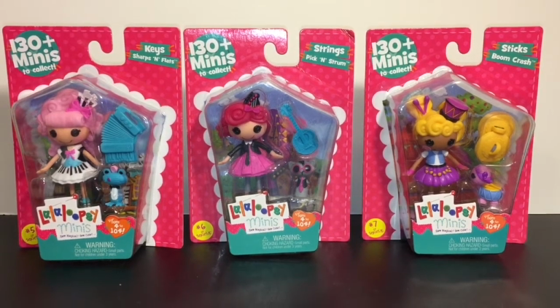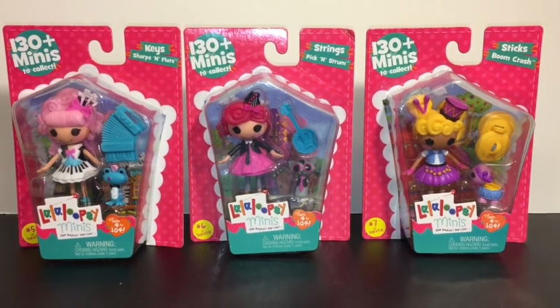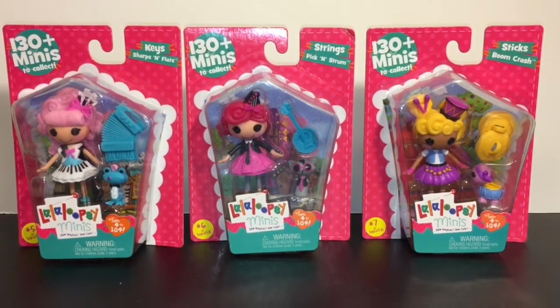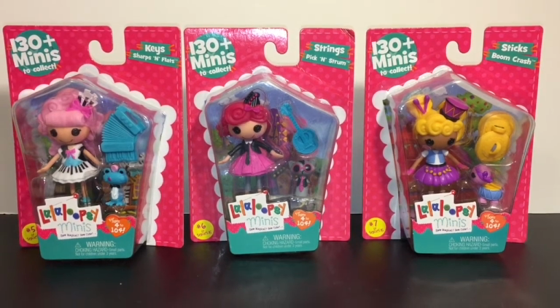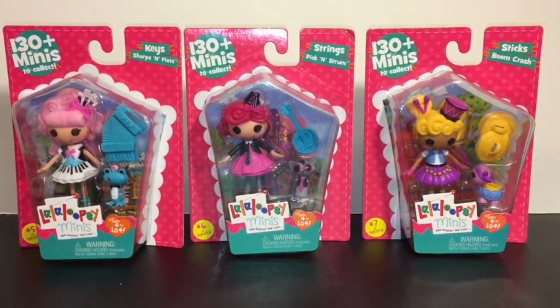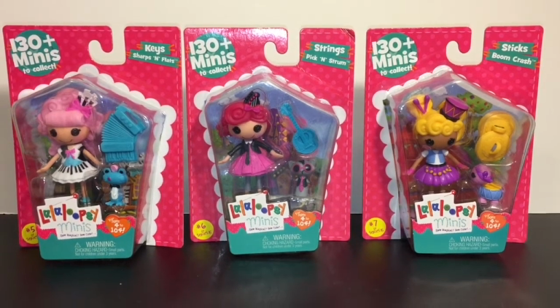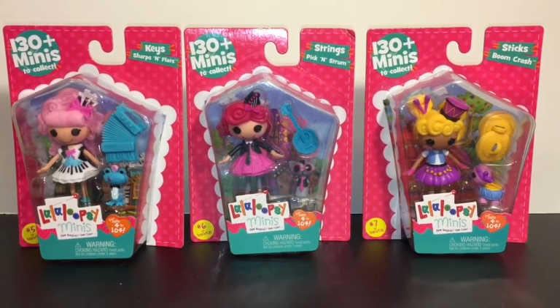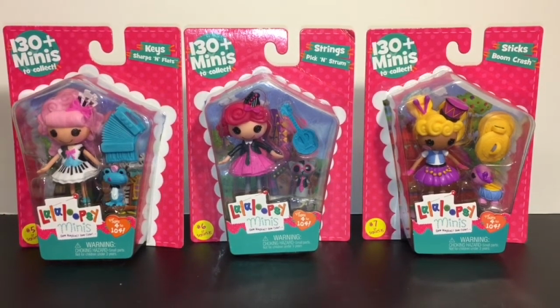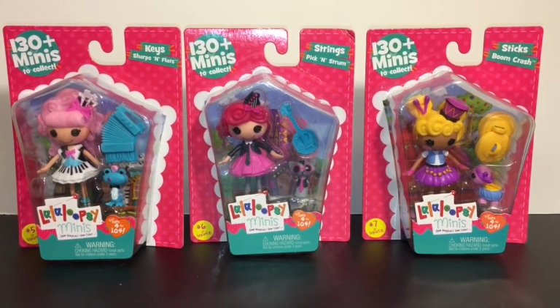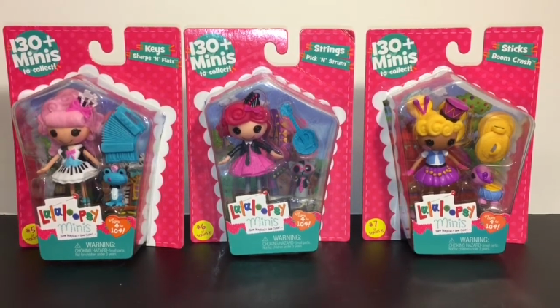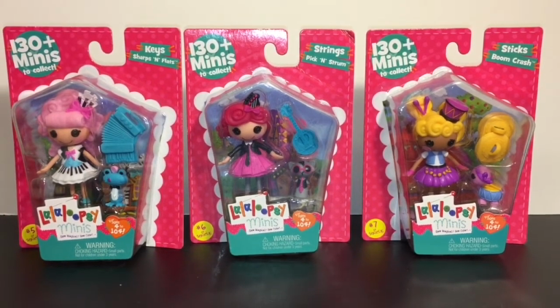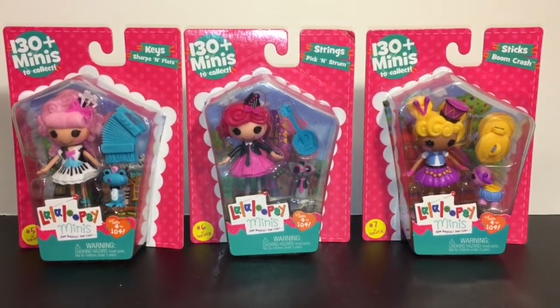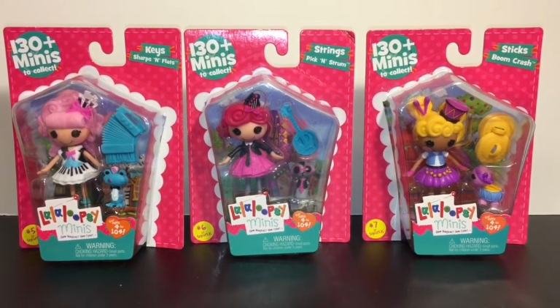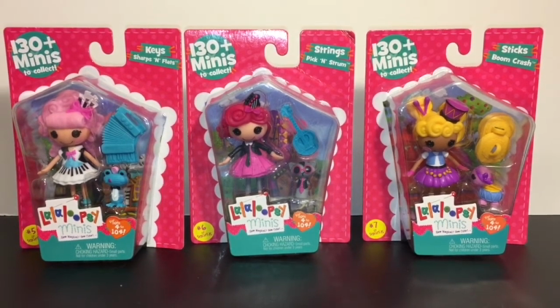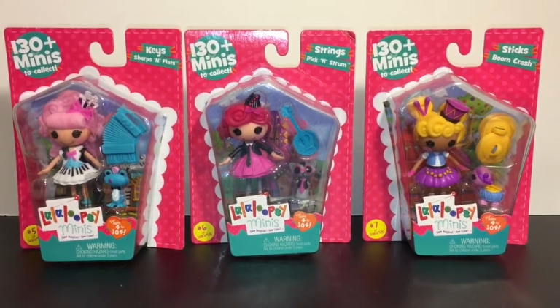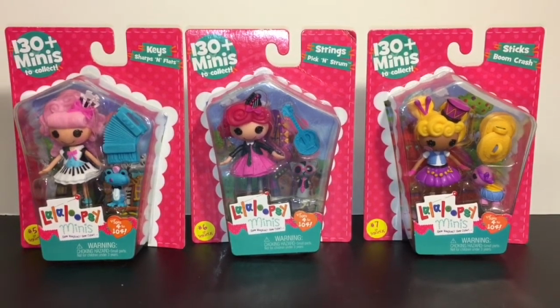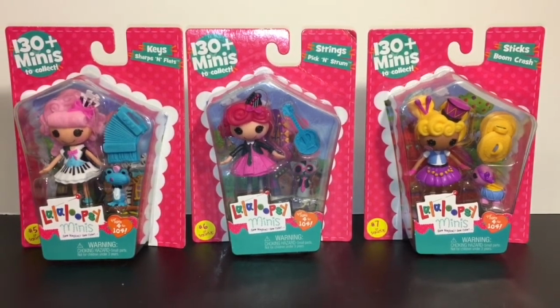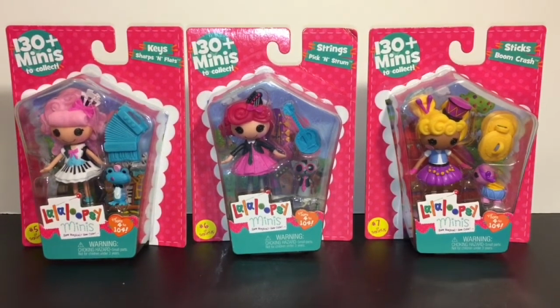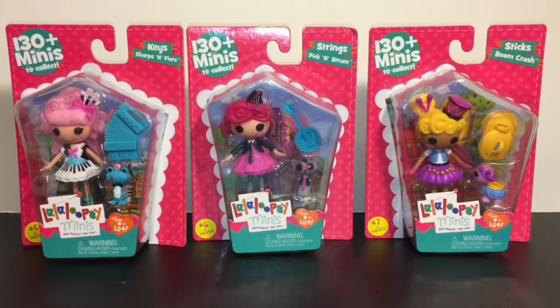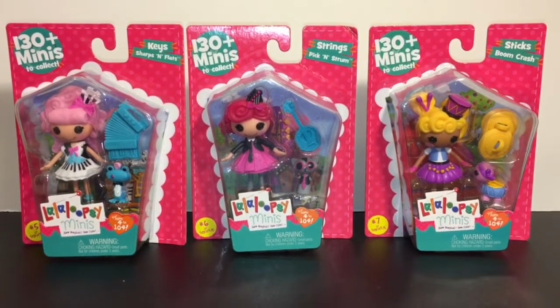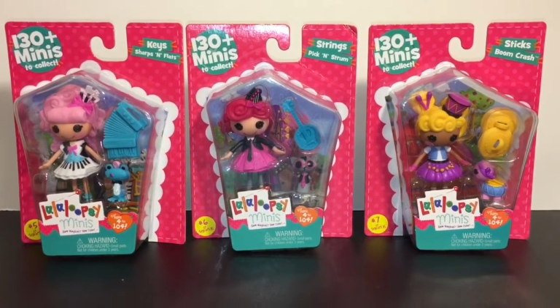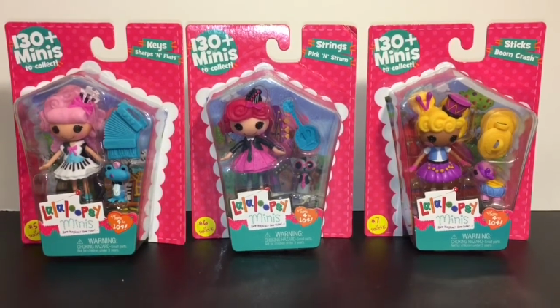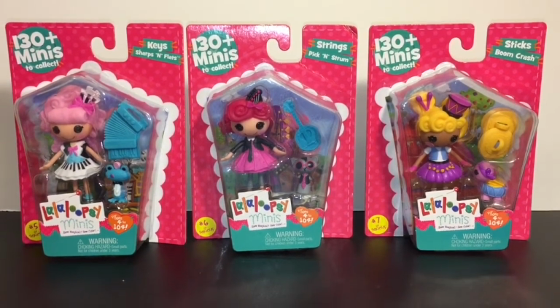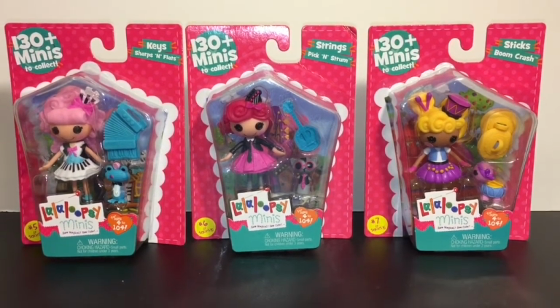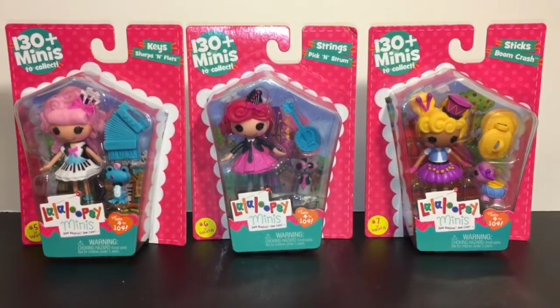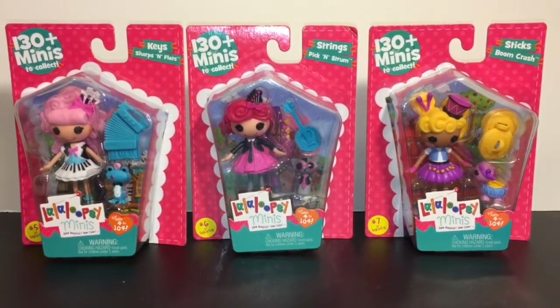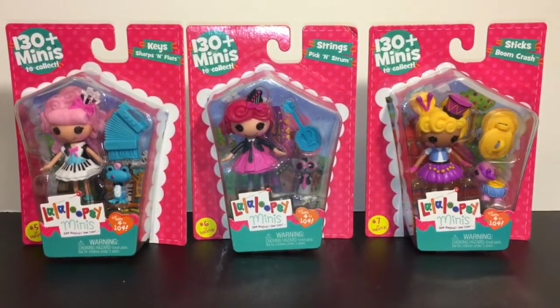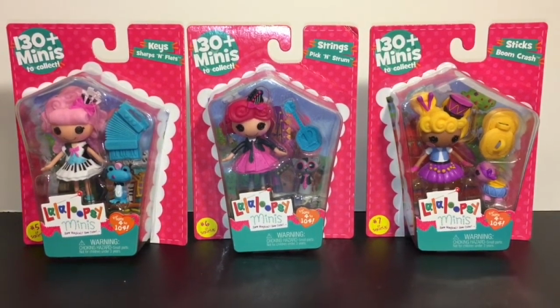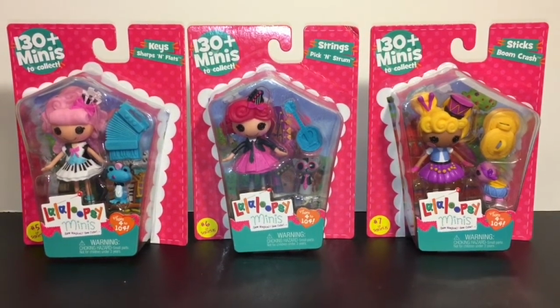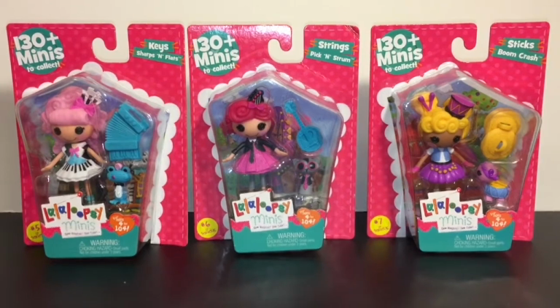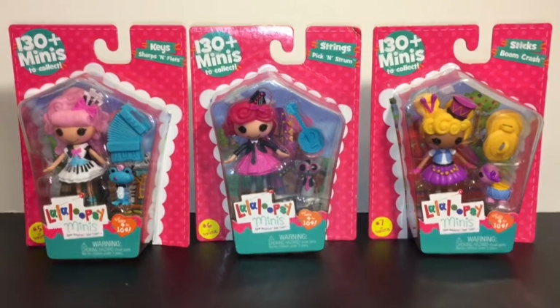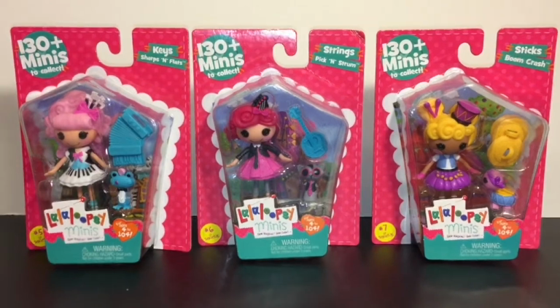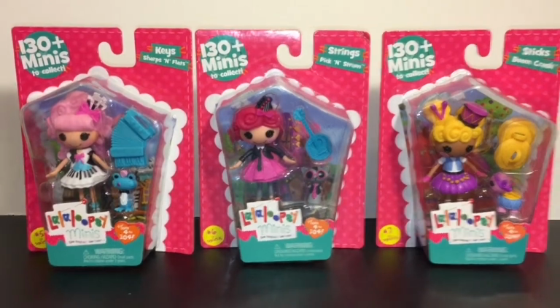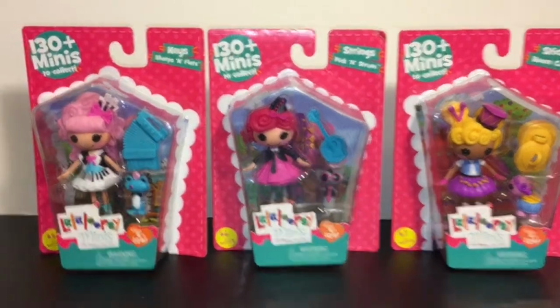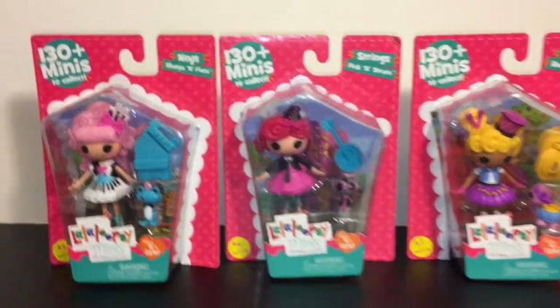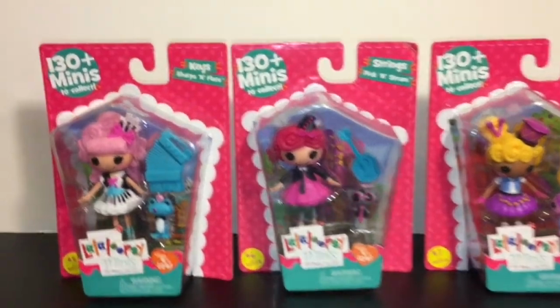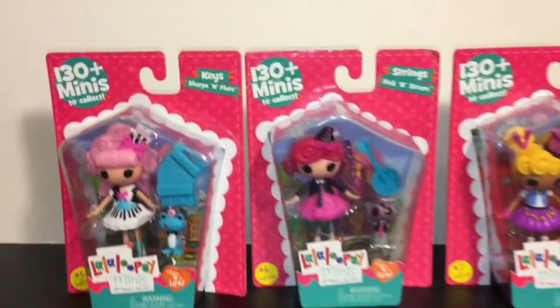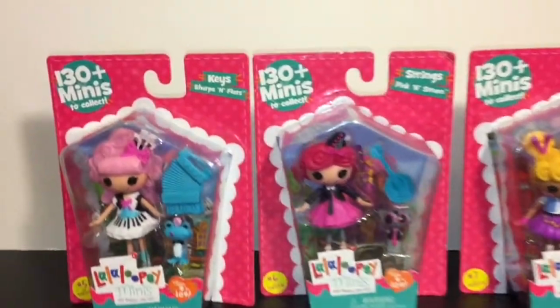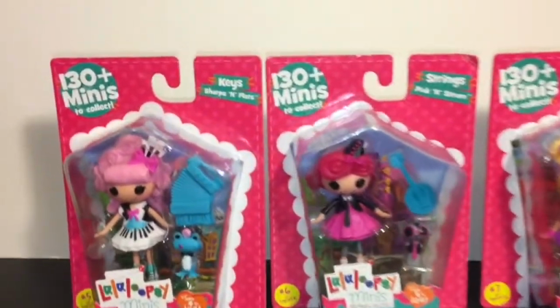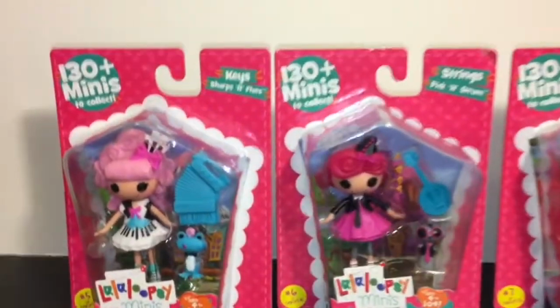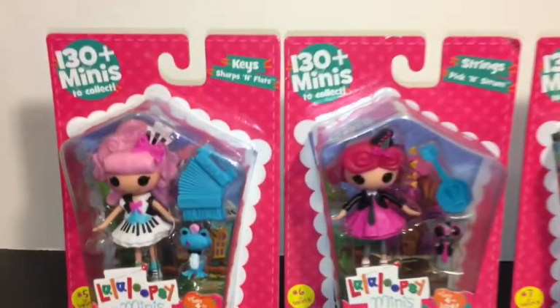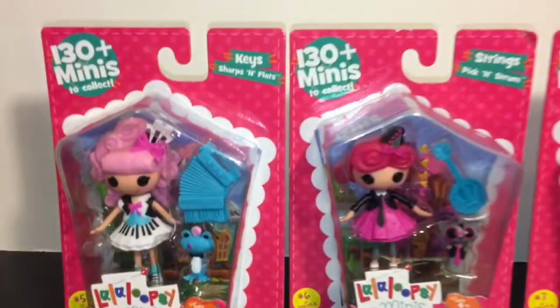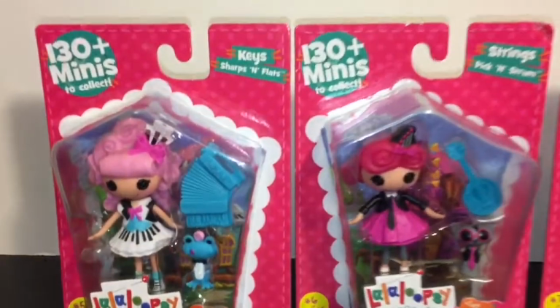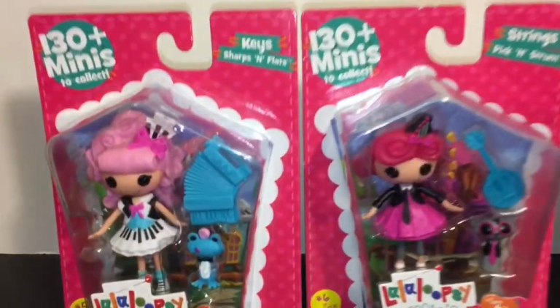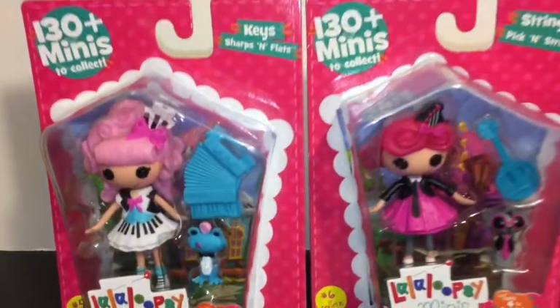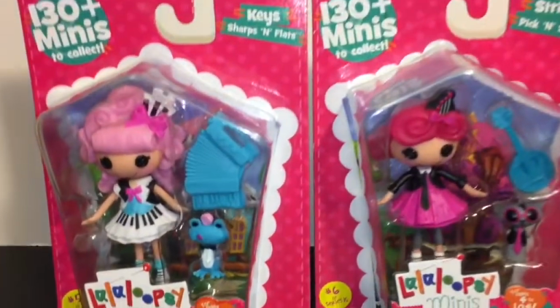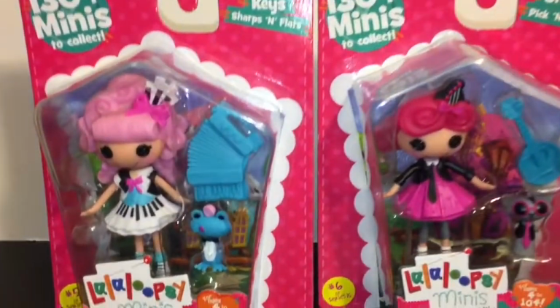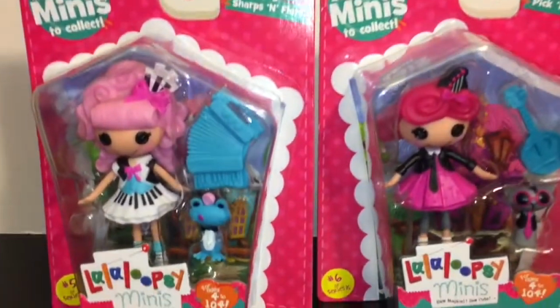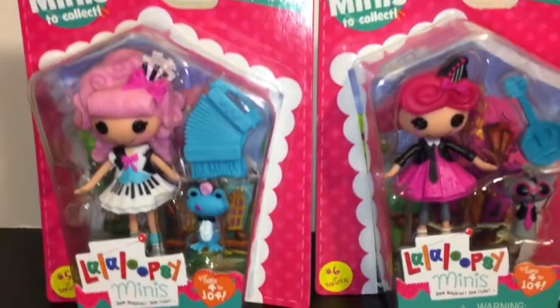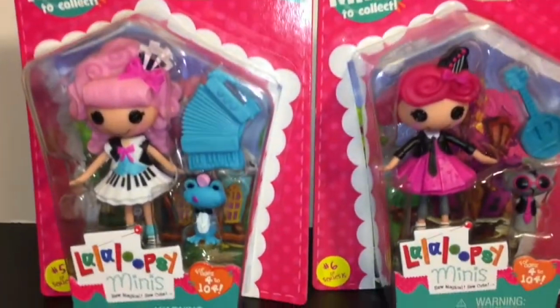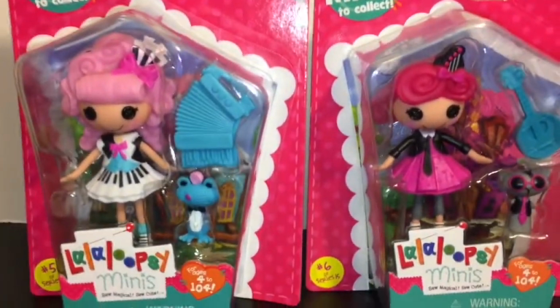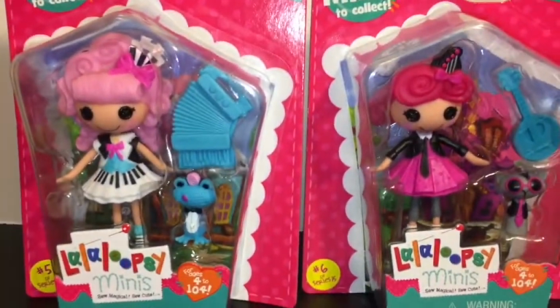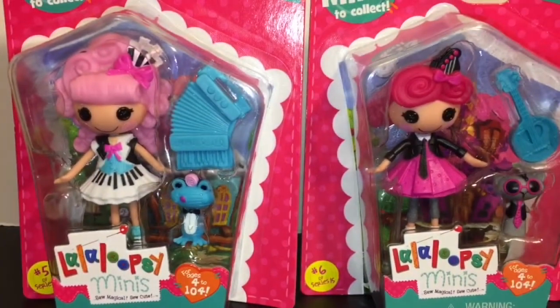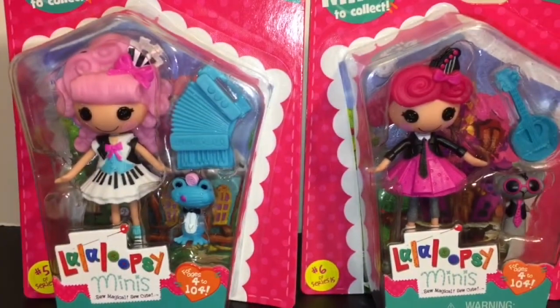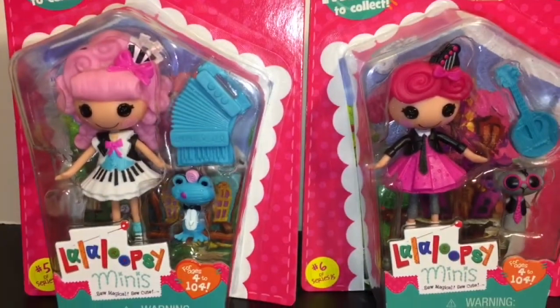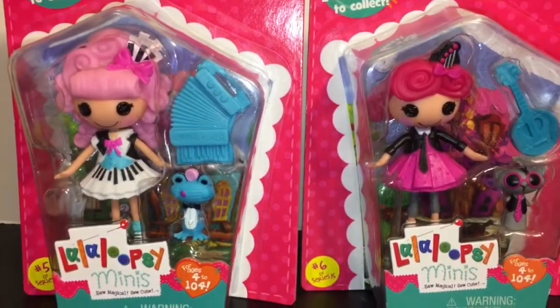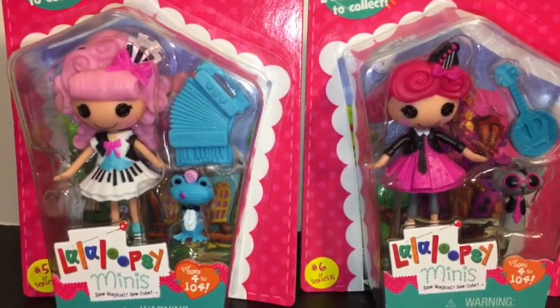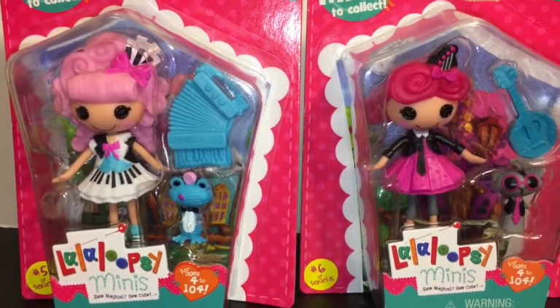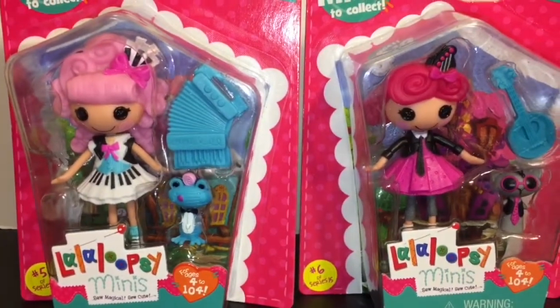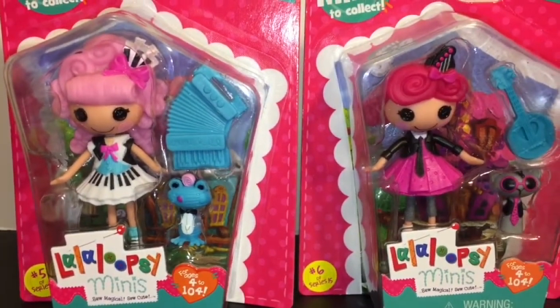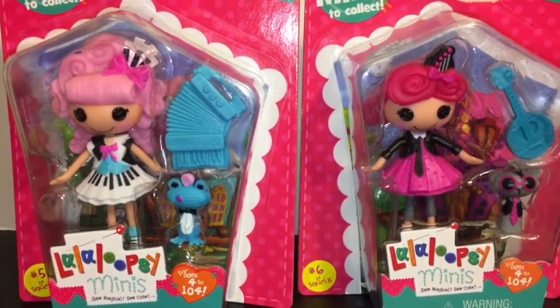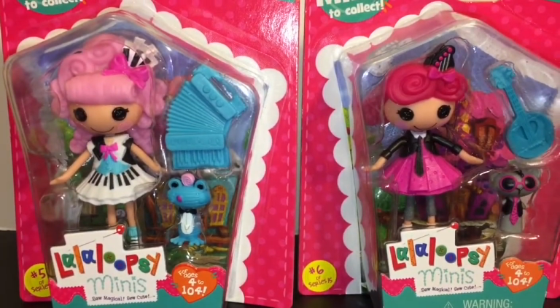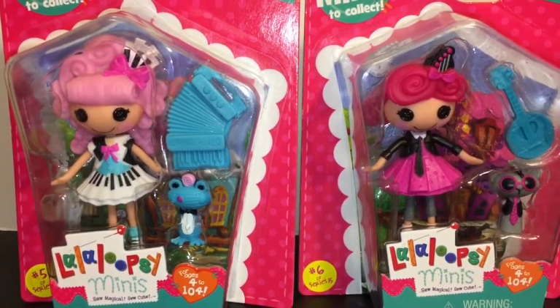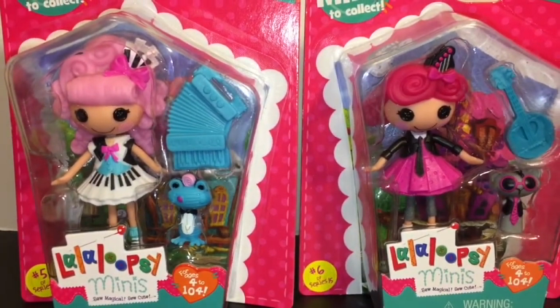Hi friends! Today I'll be opening and reviewing these three musical instrument Lalaloopsy mini dolls.